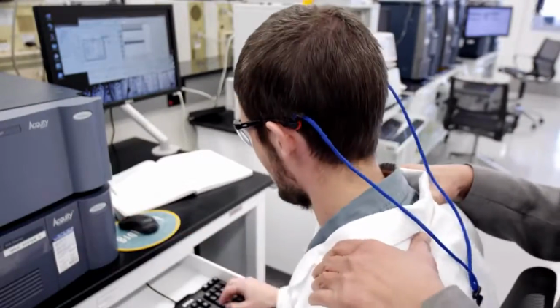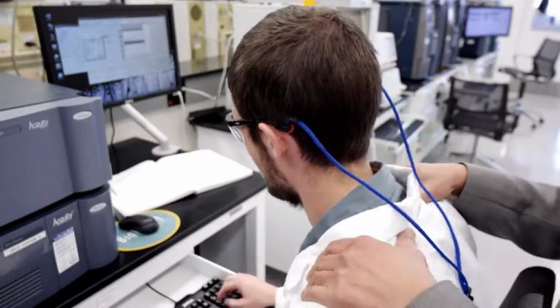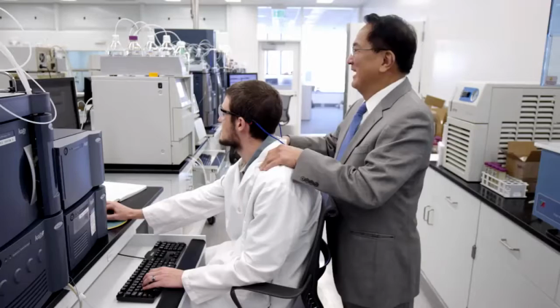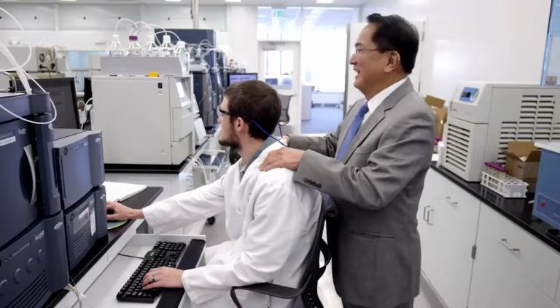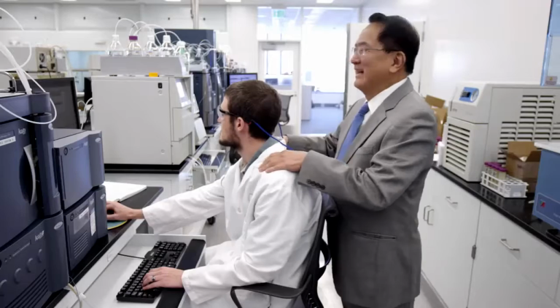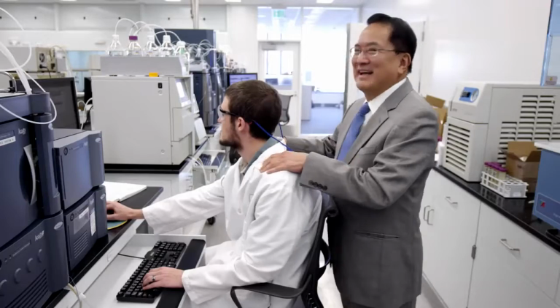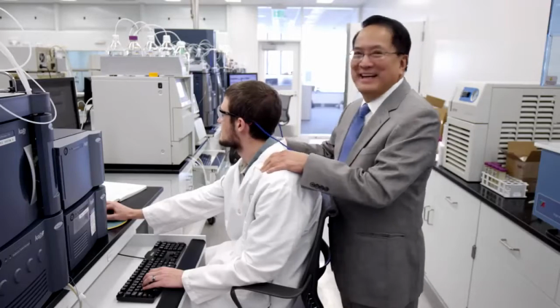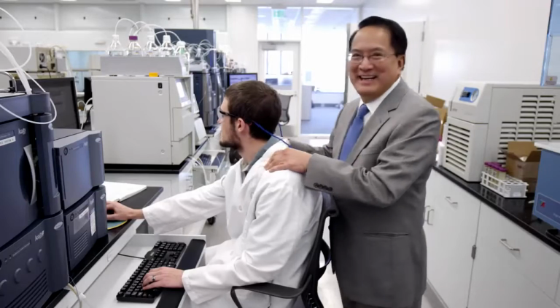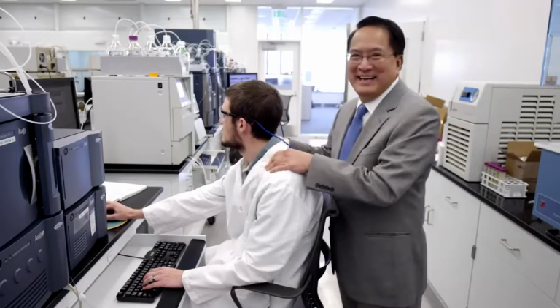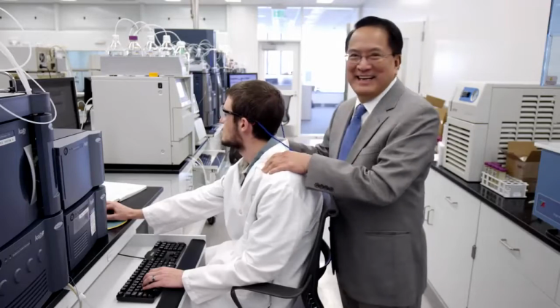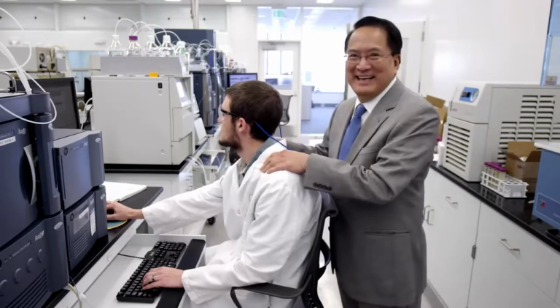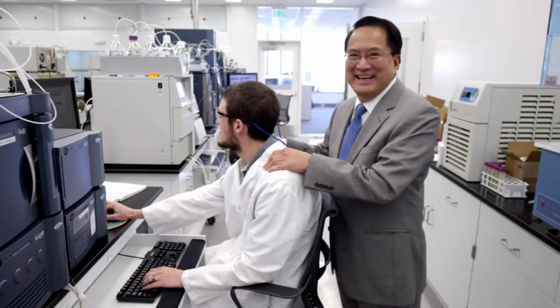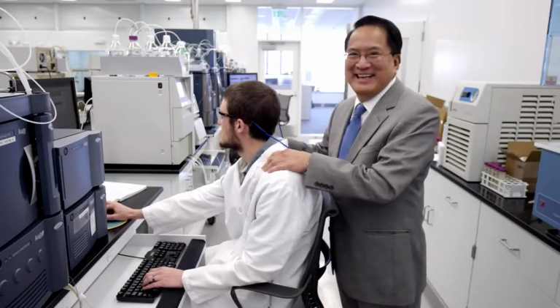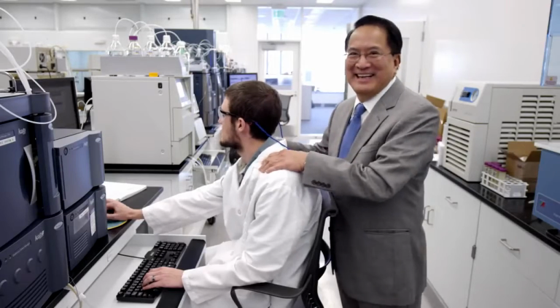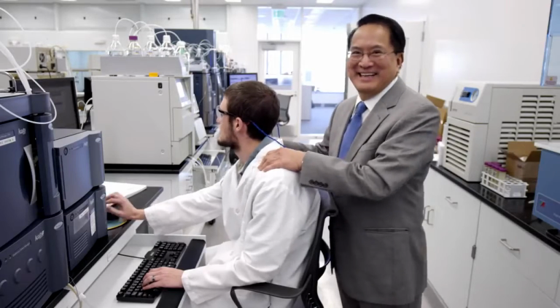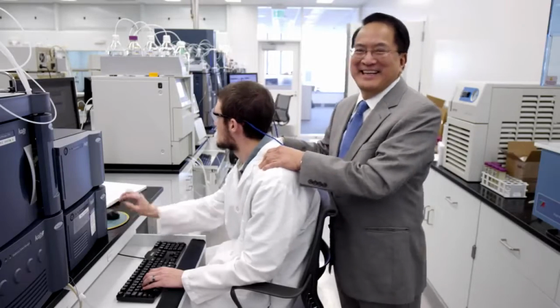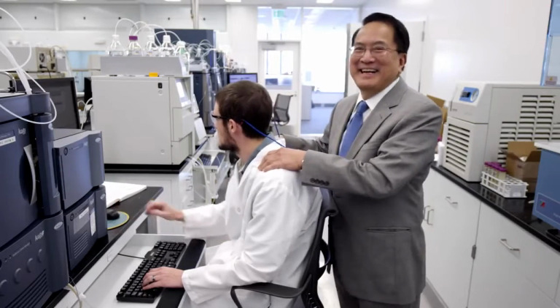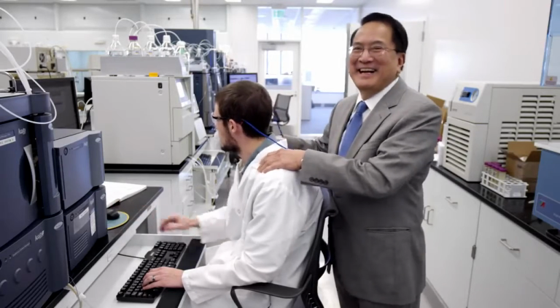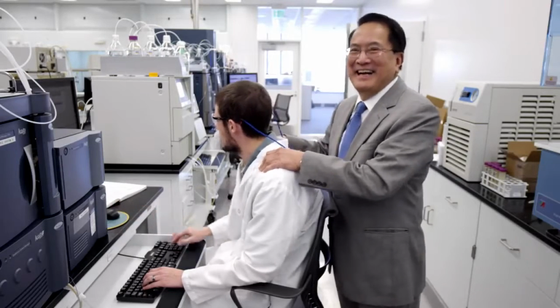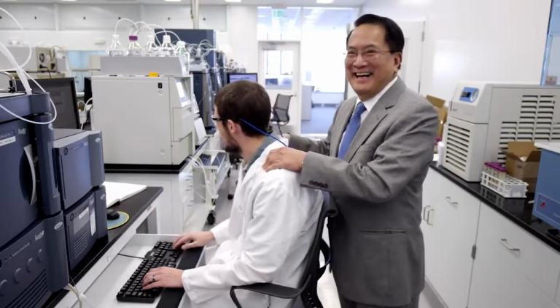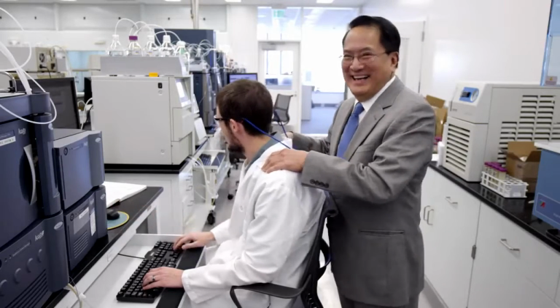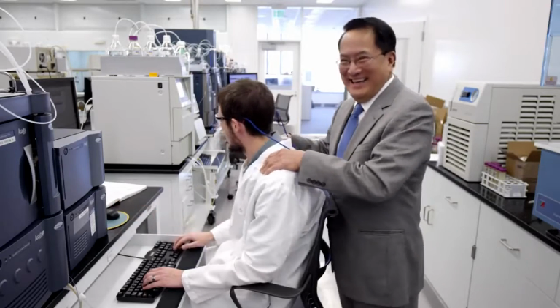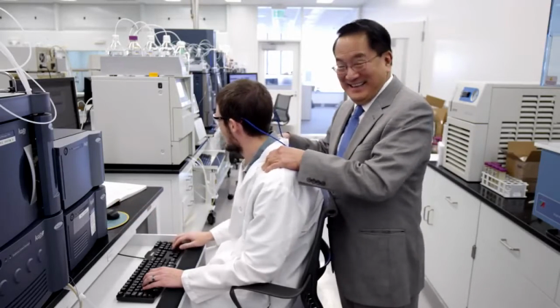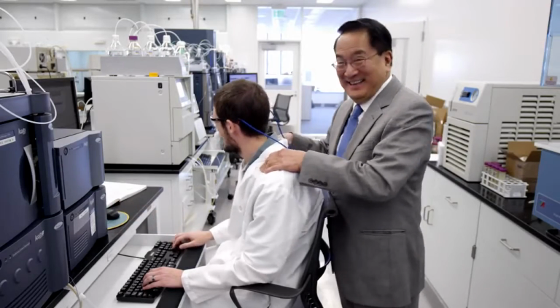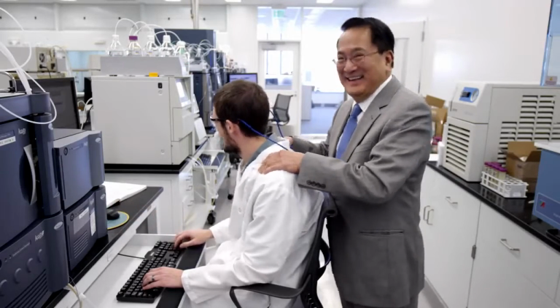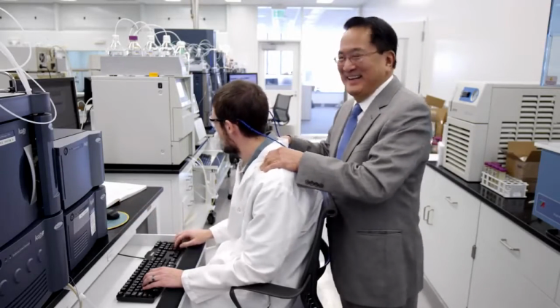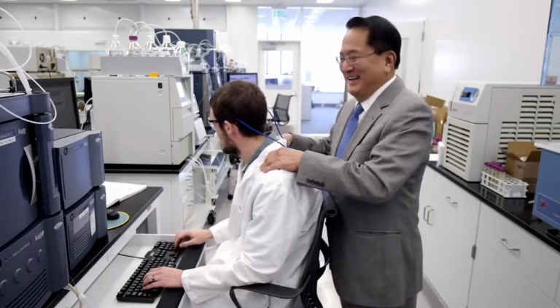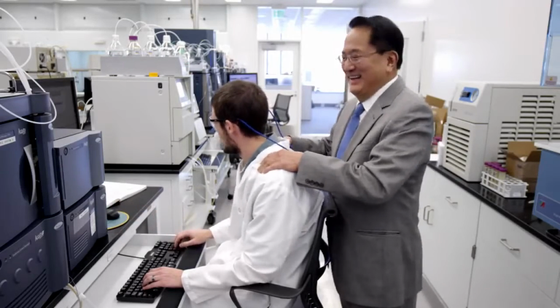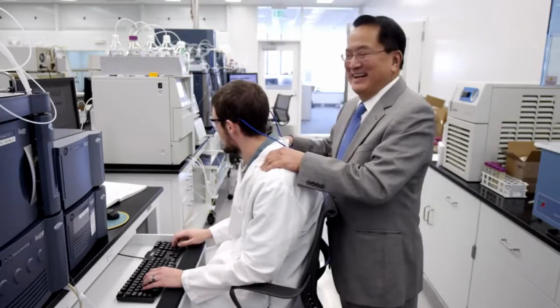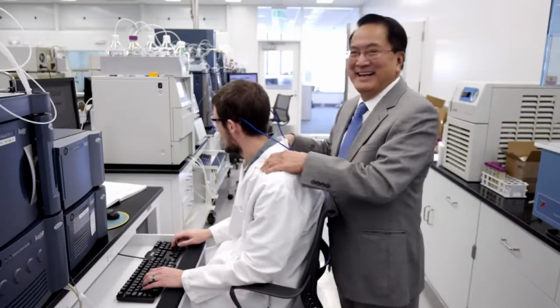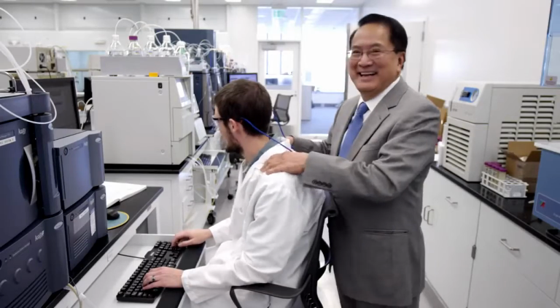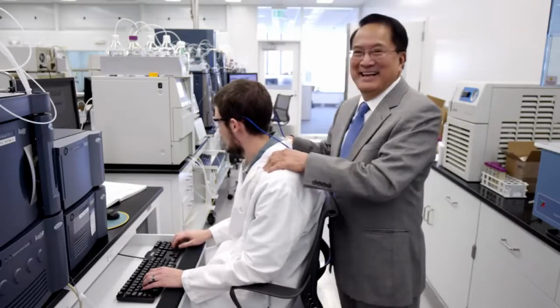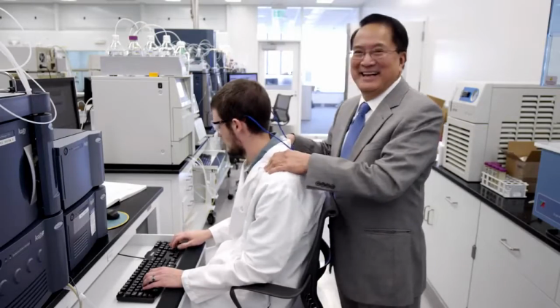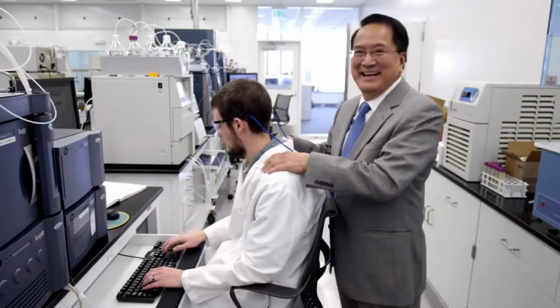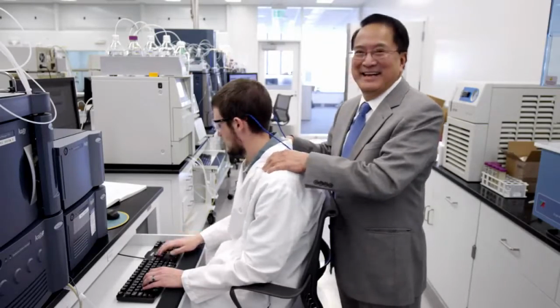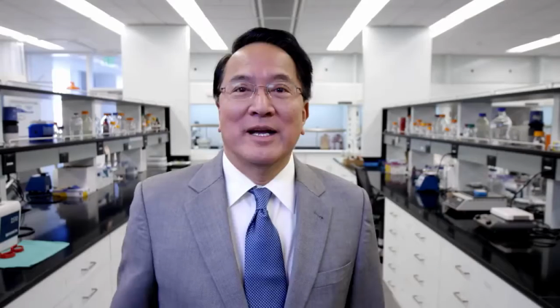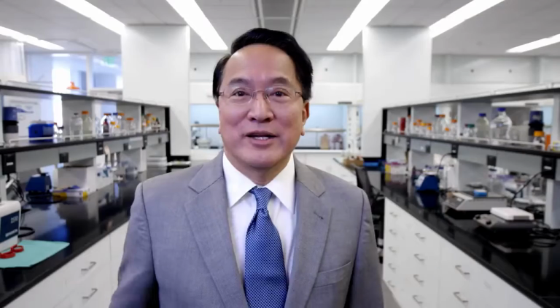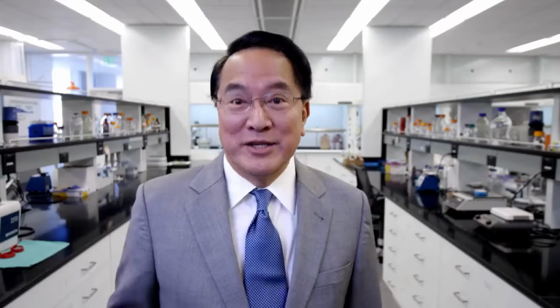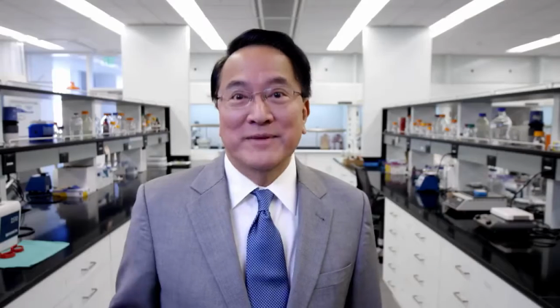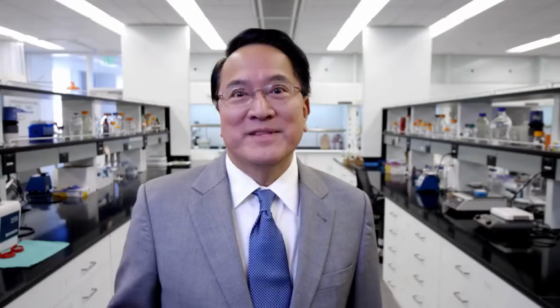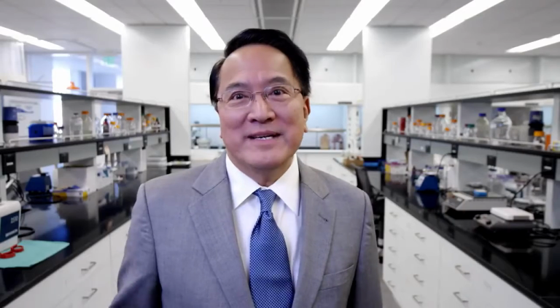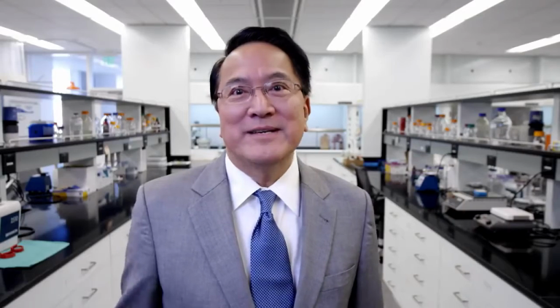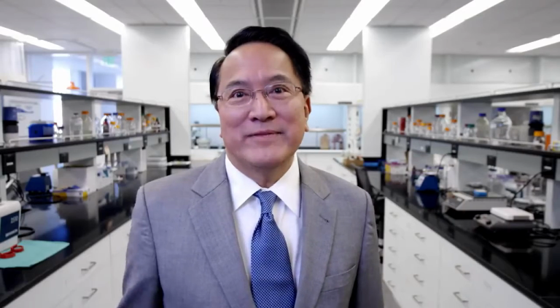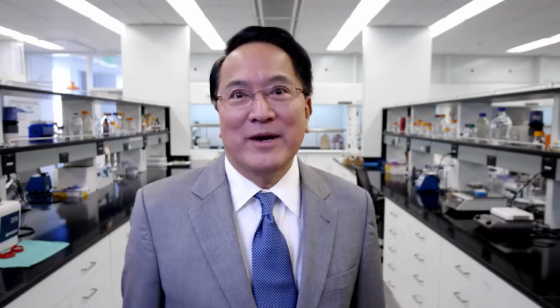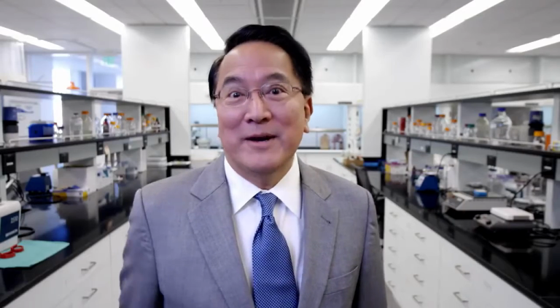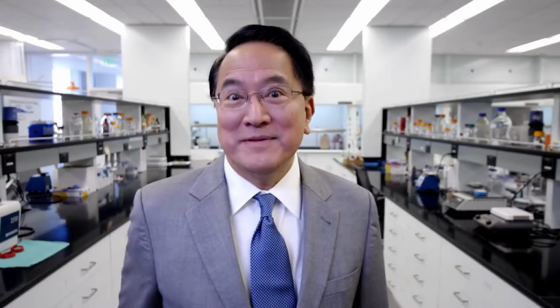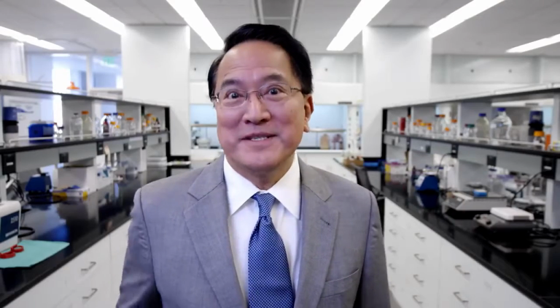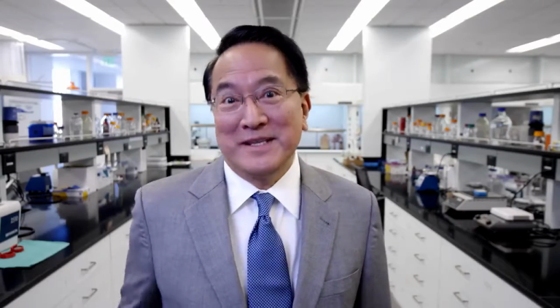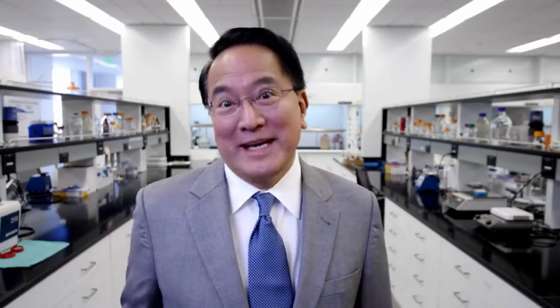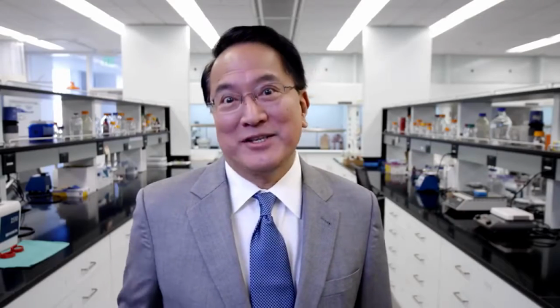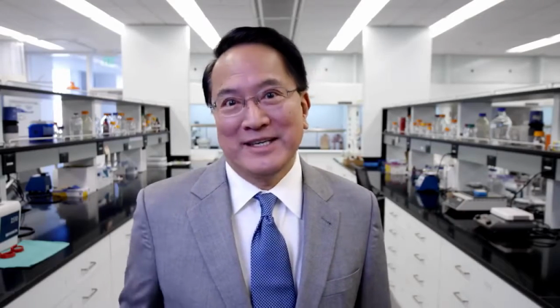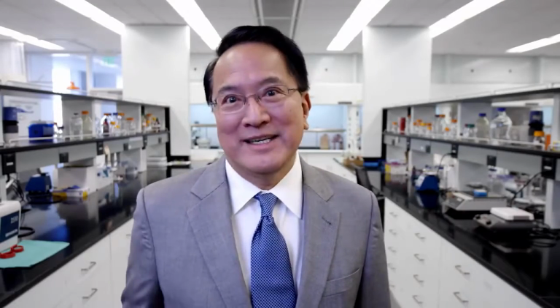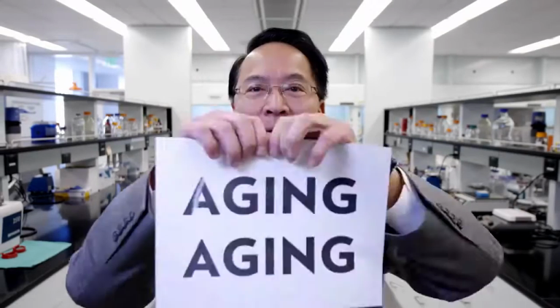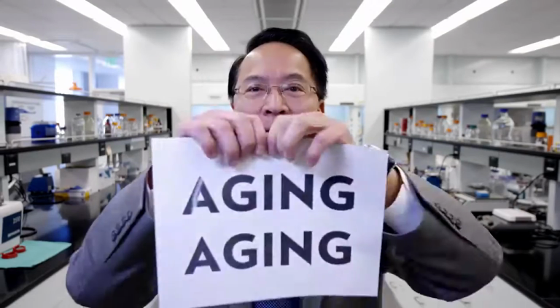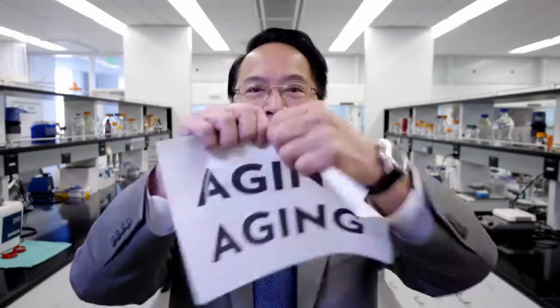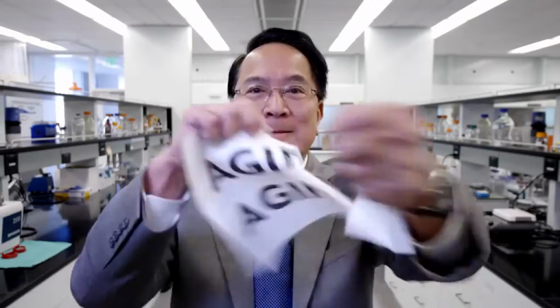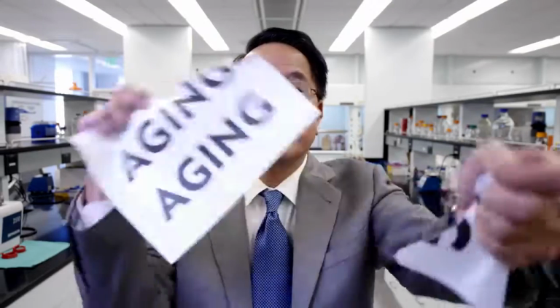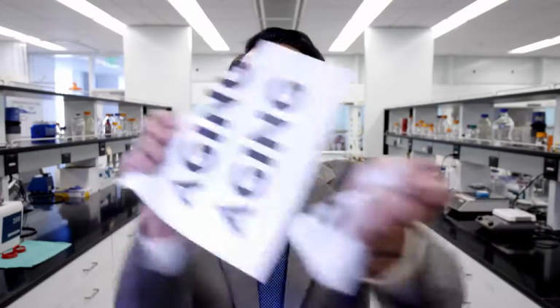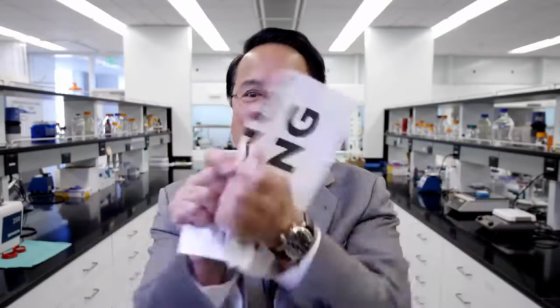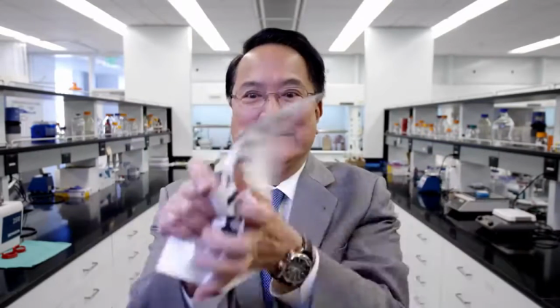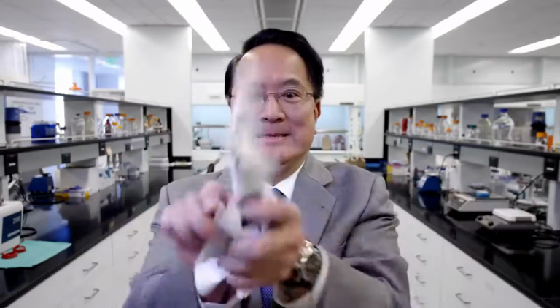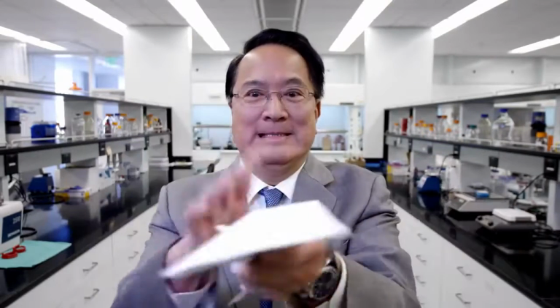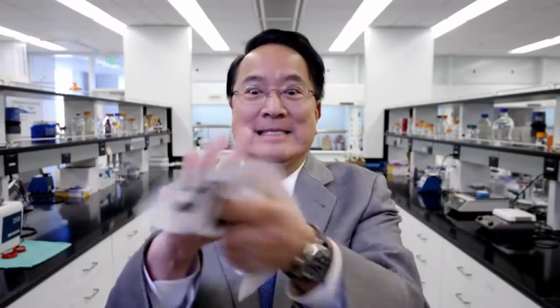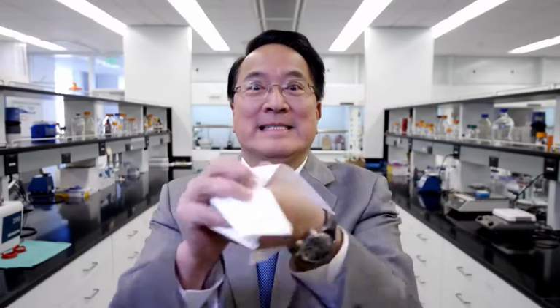This is Joe Chang, CSO — Chief Scientific Officer, actually. Joe hates aging.